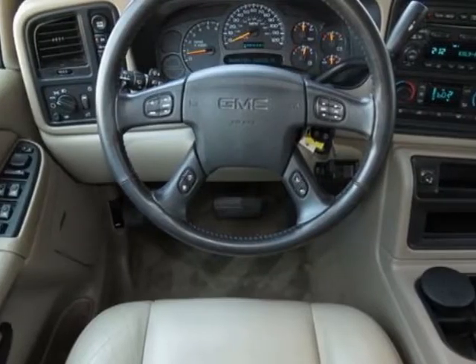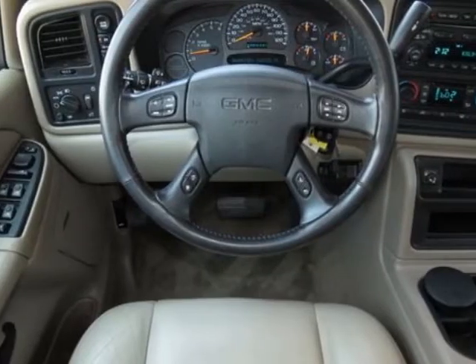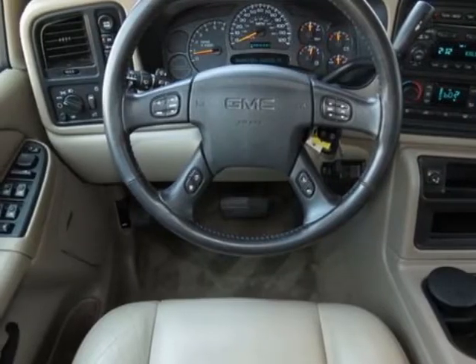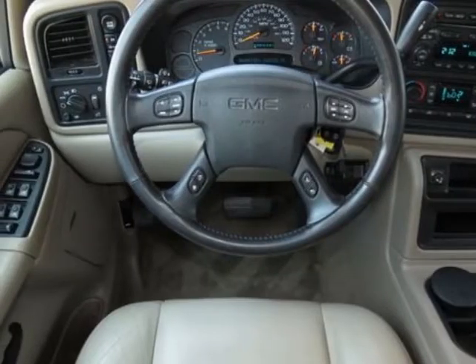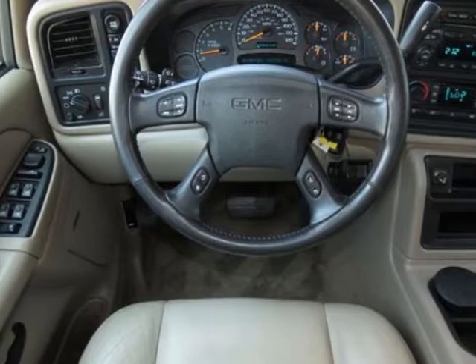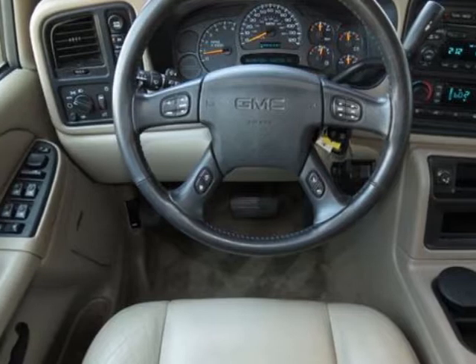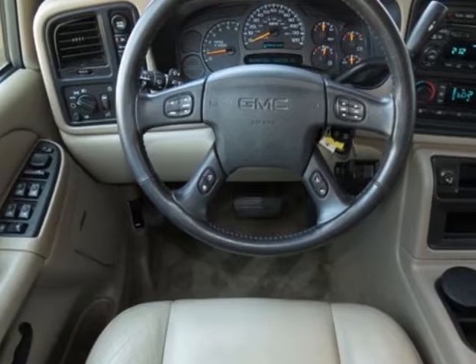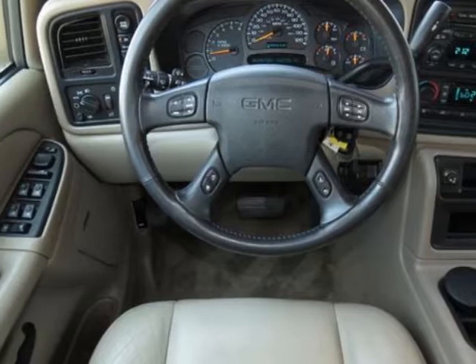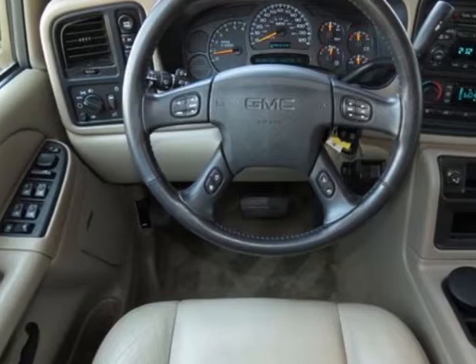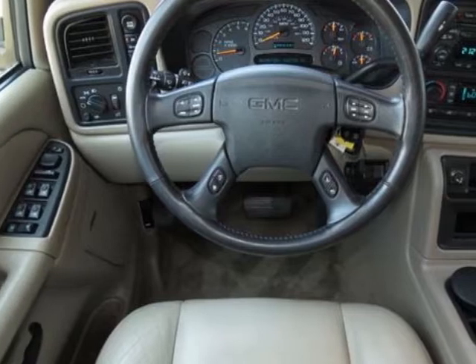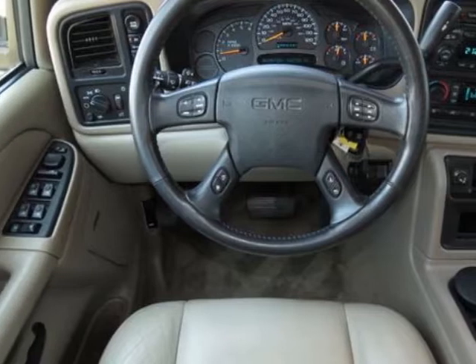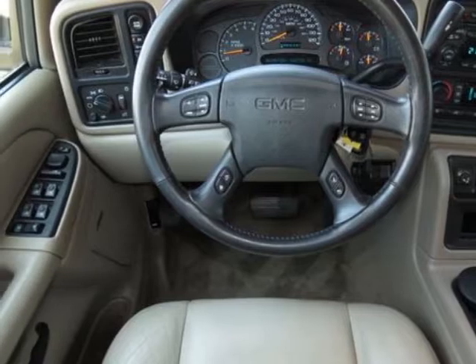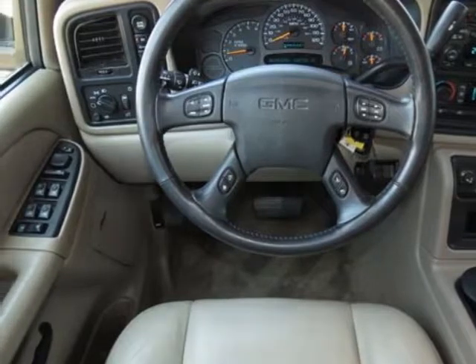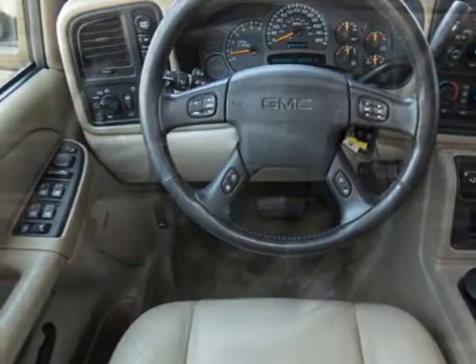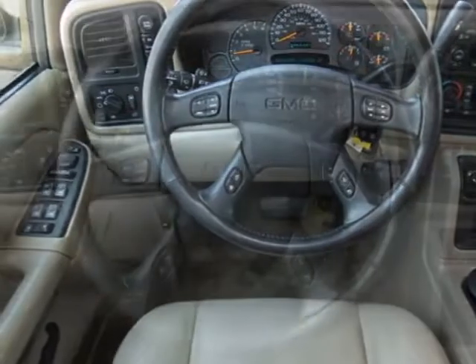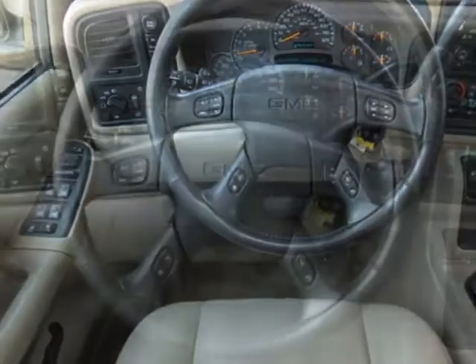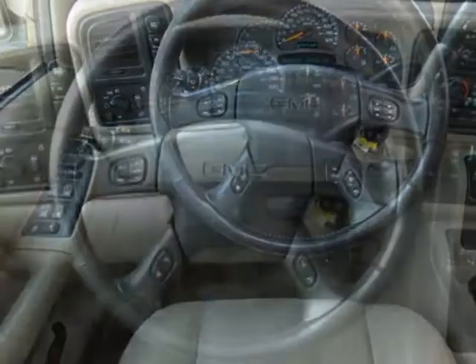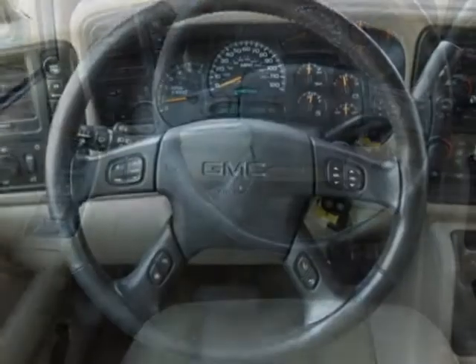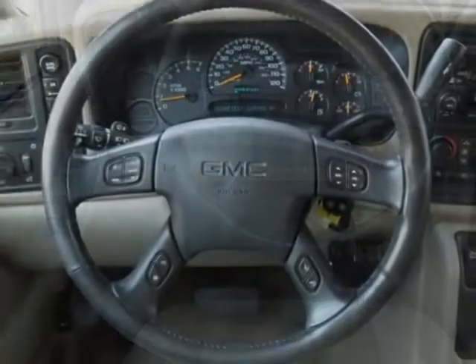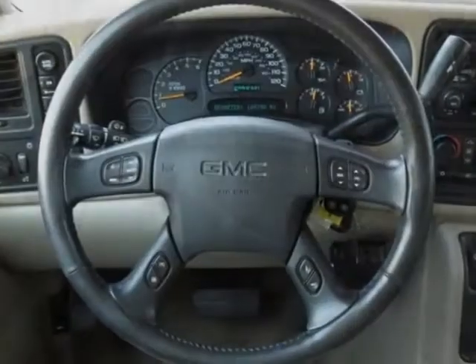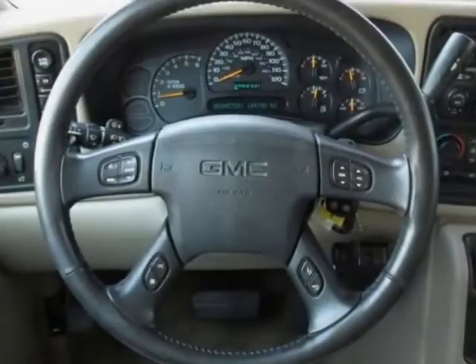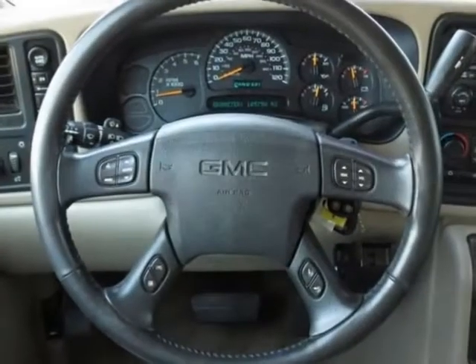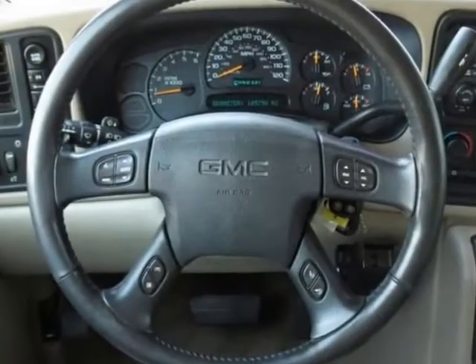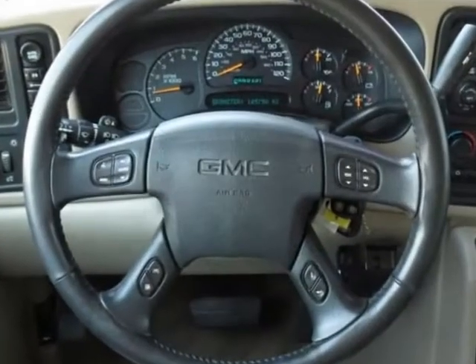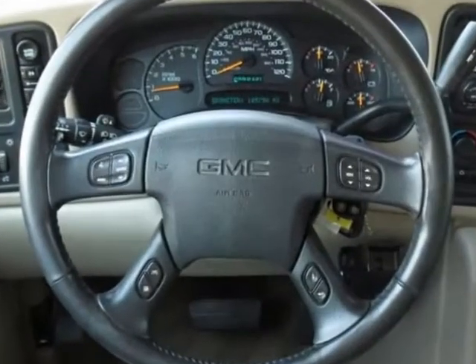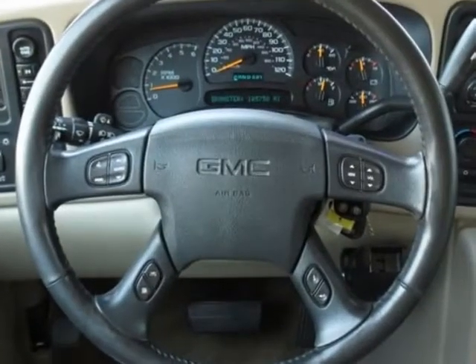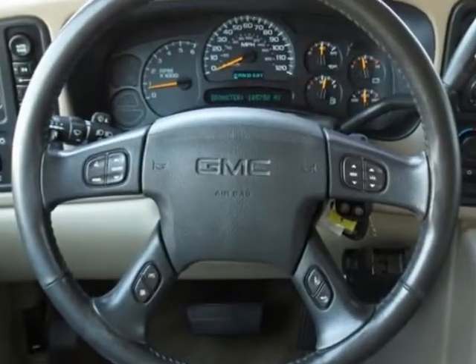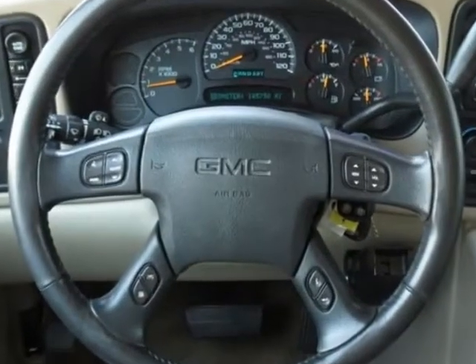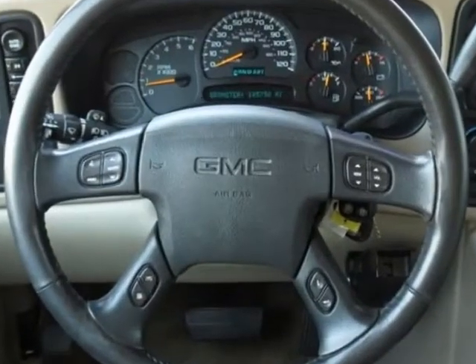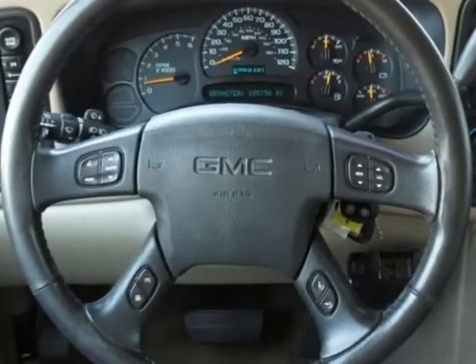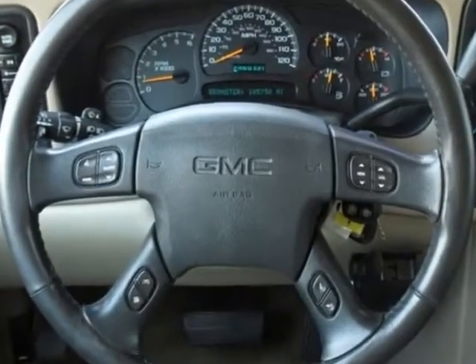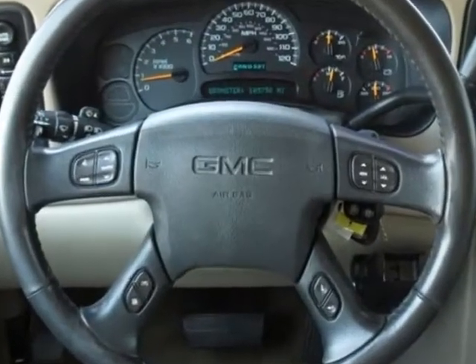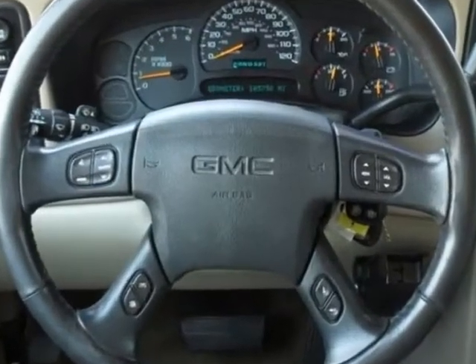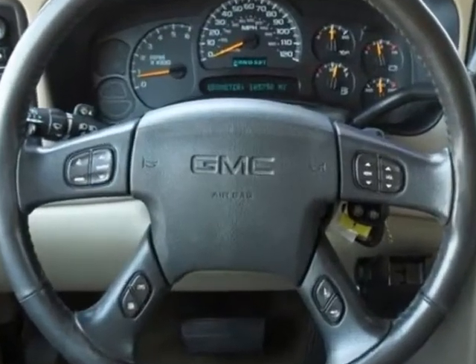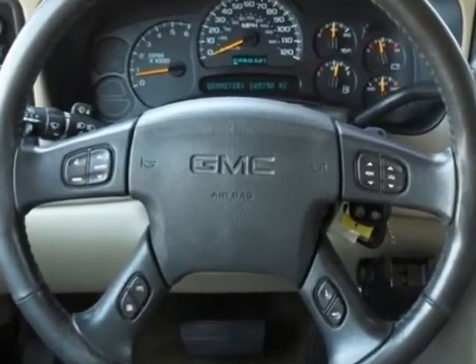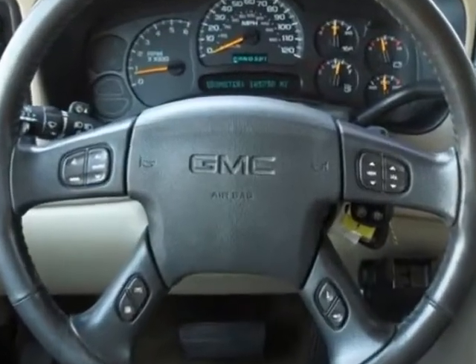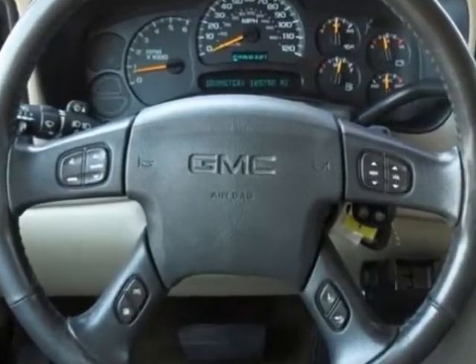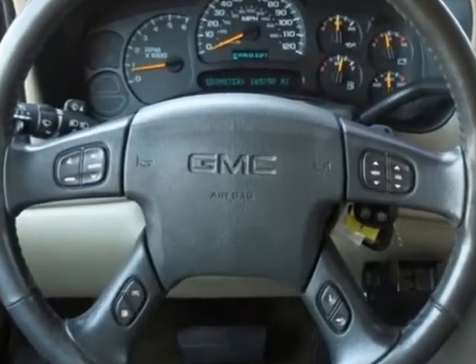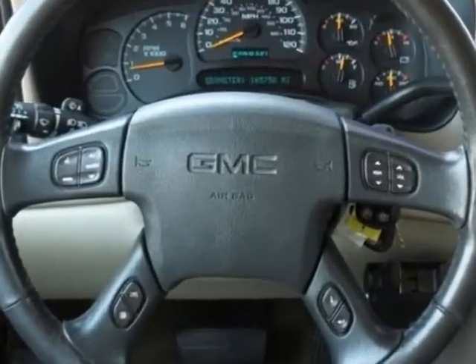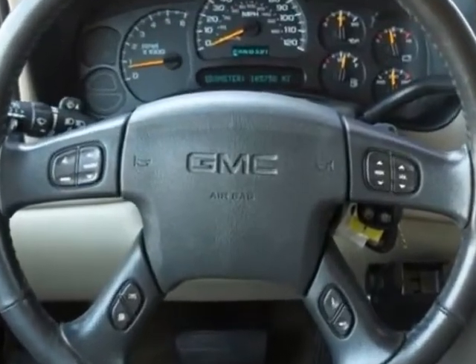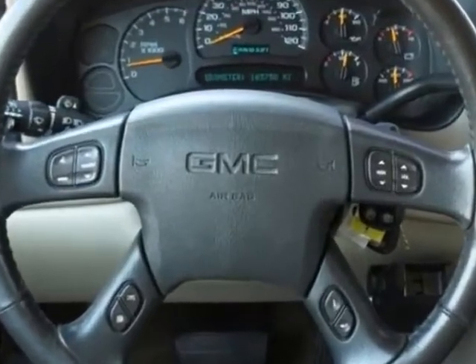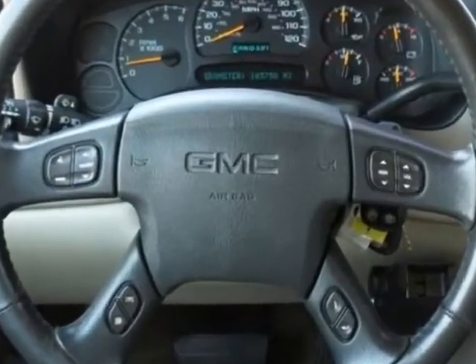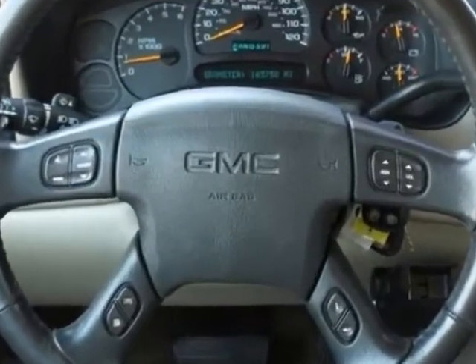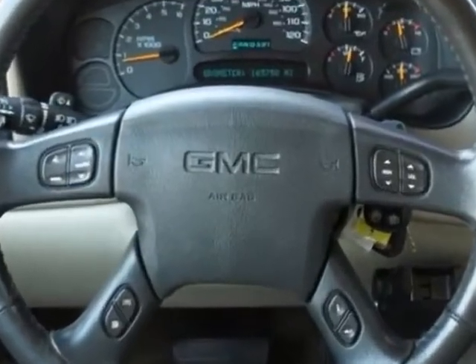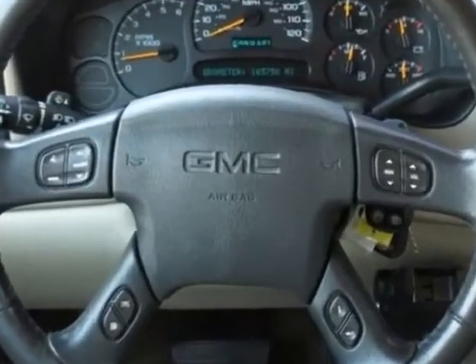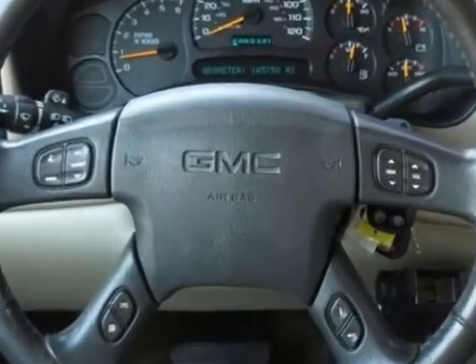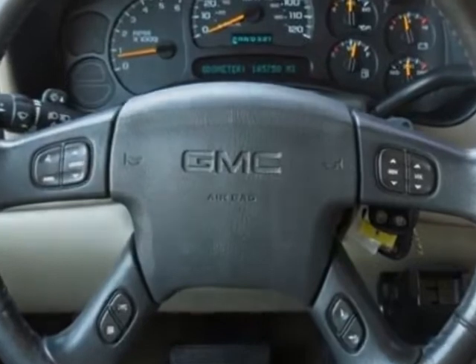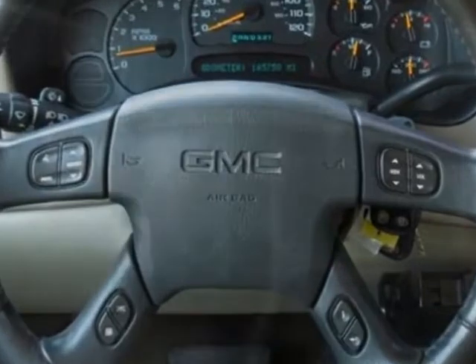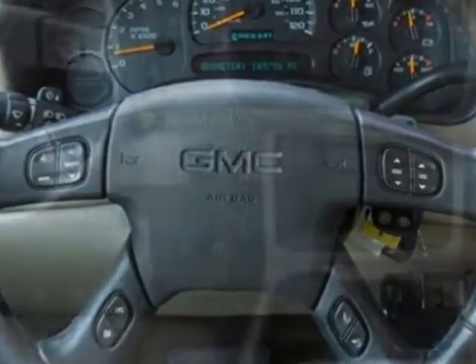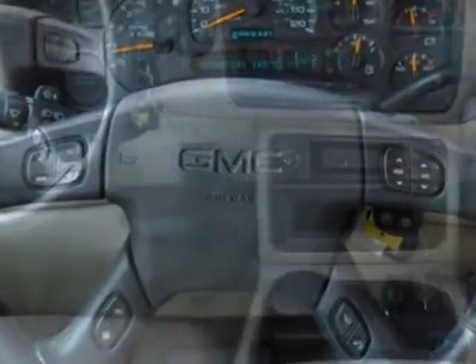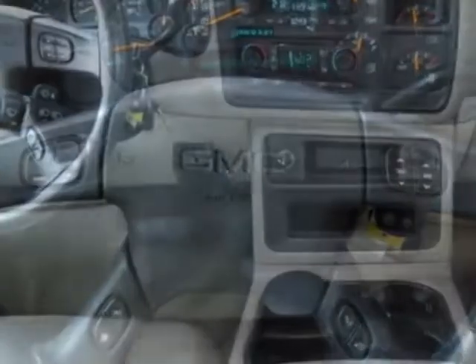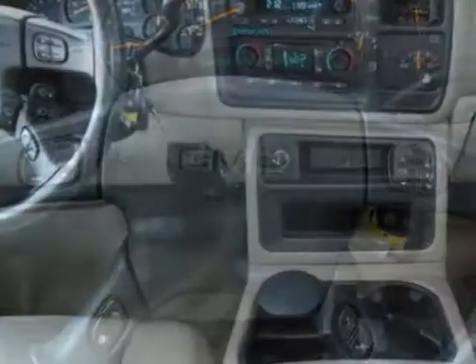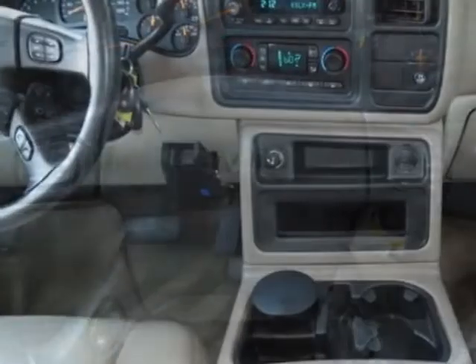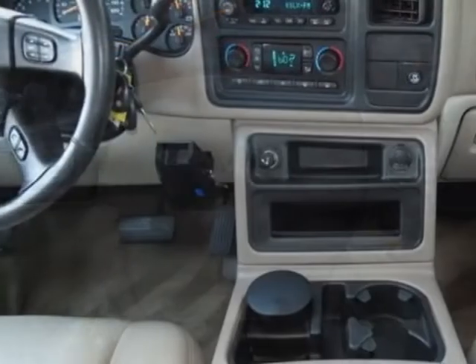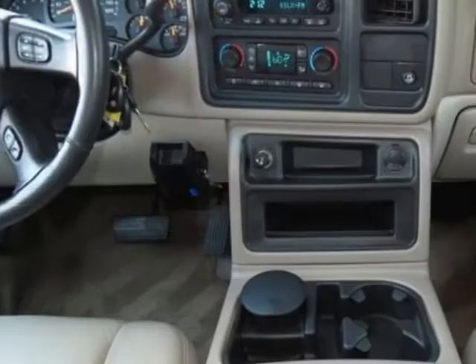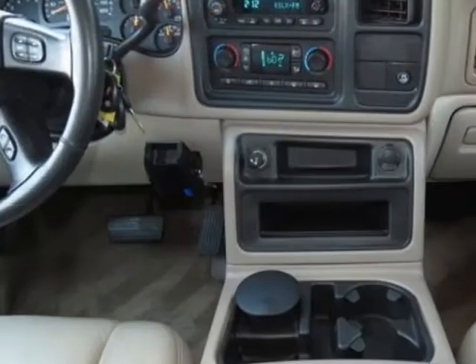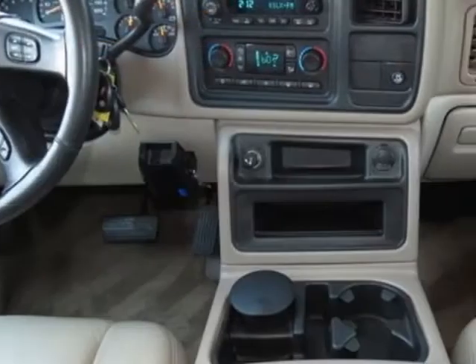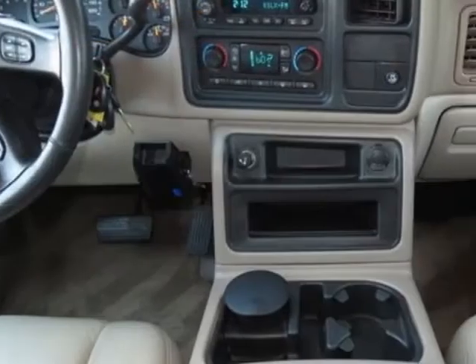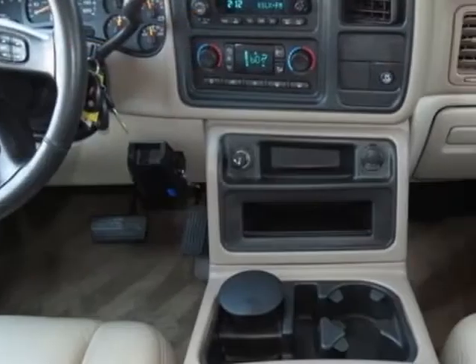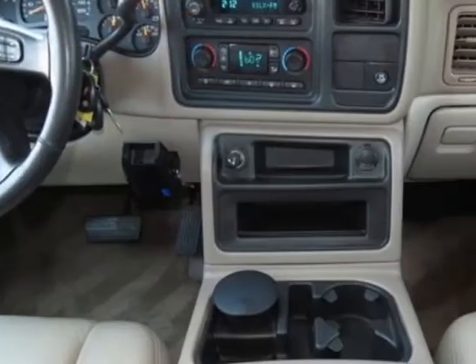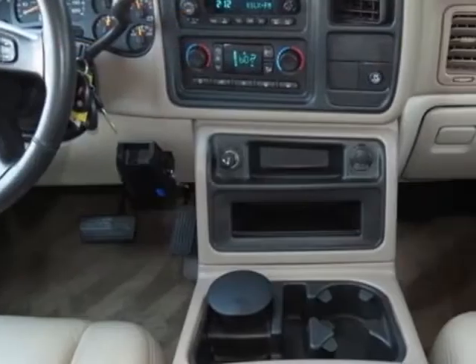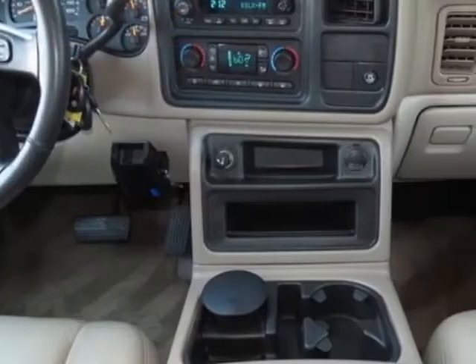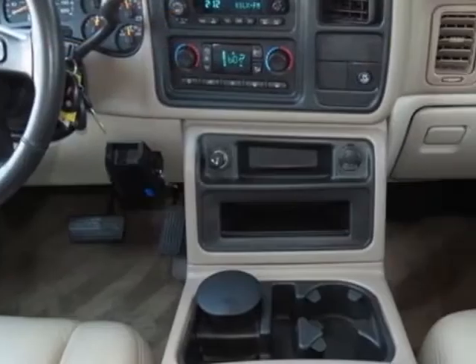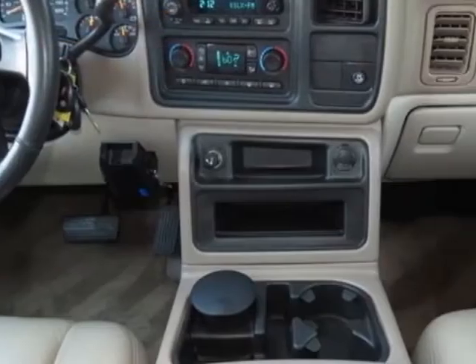Additional options for this vehicle include the SLT Preferred Equipment Group, which includes standard equipment. Paint options include solid colors.